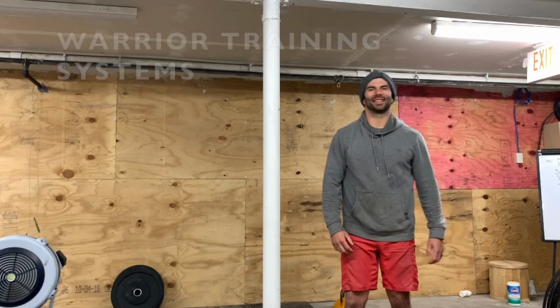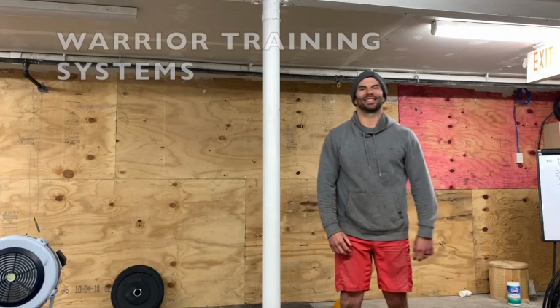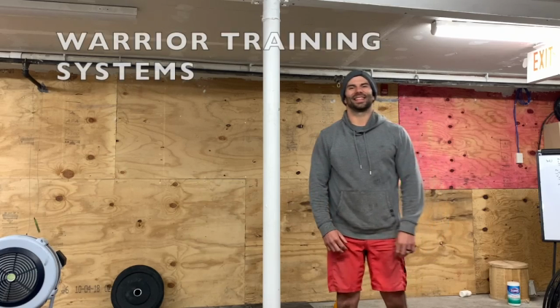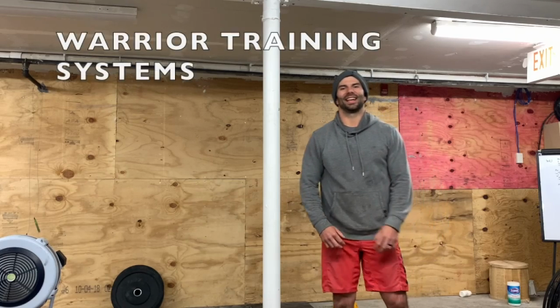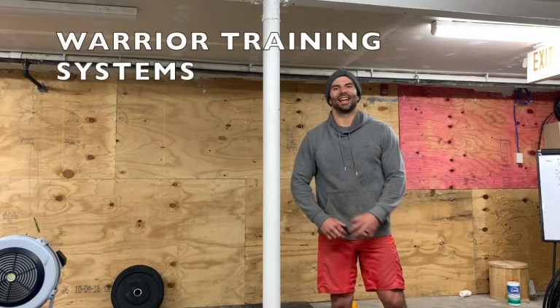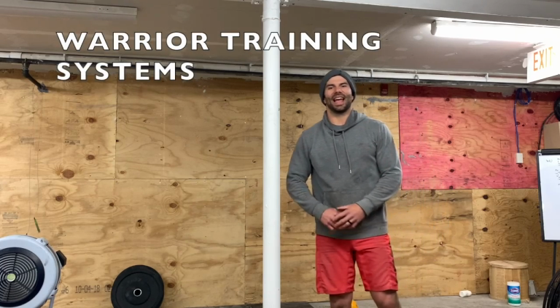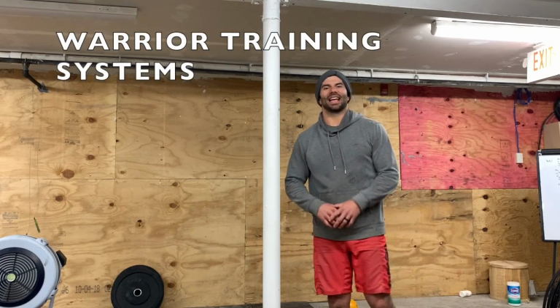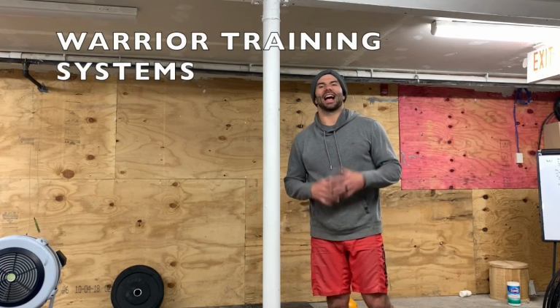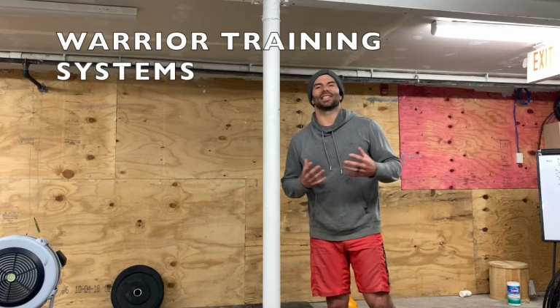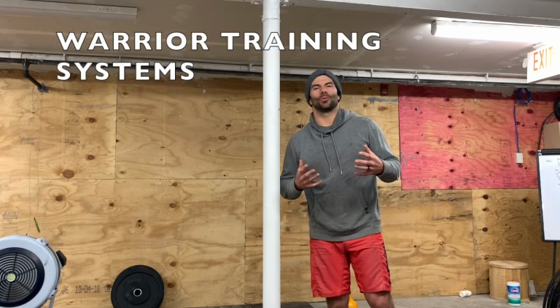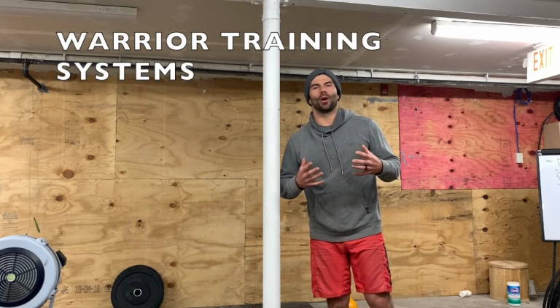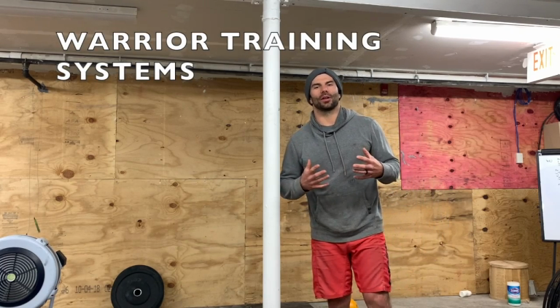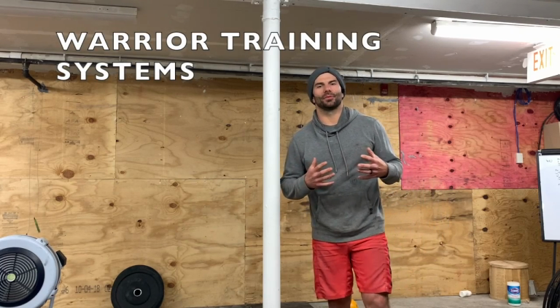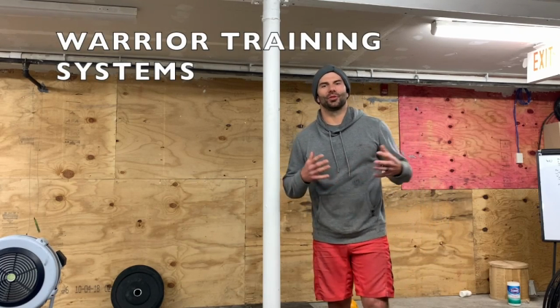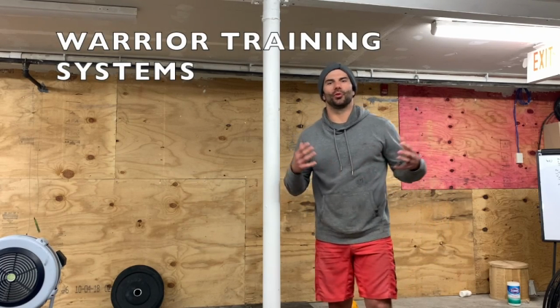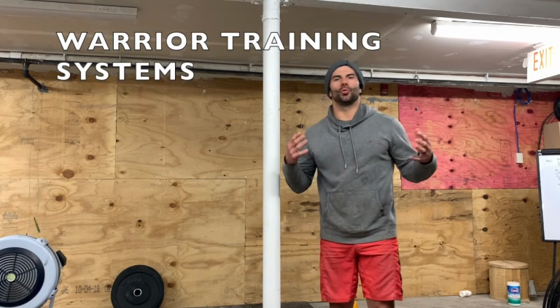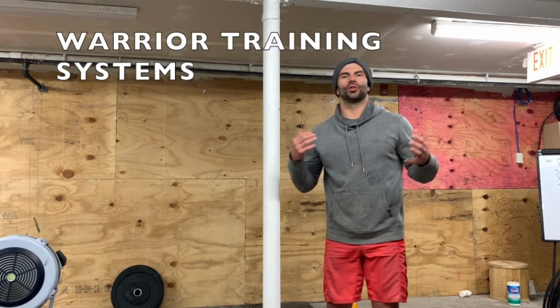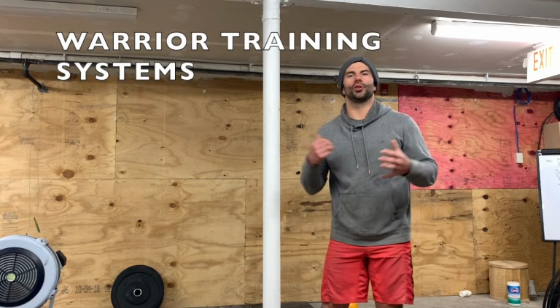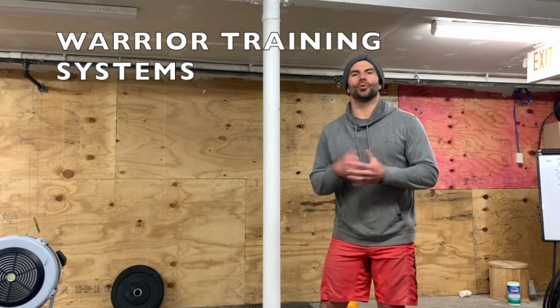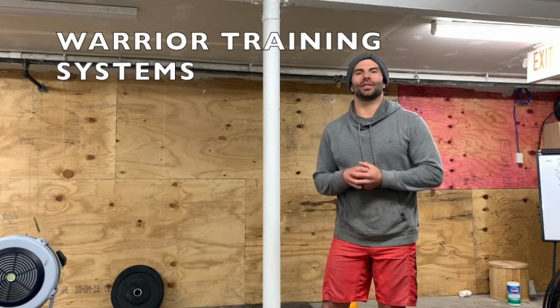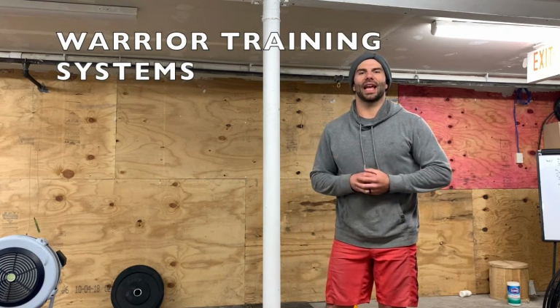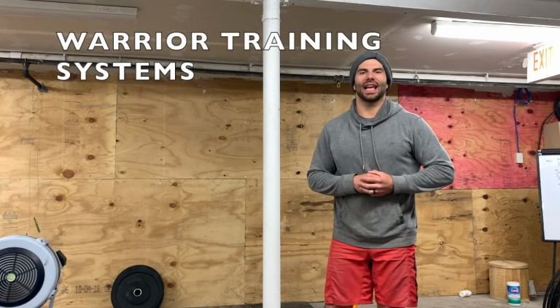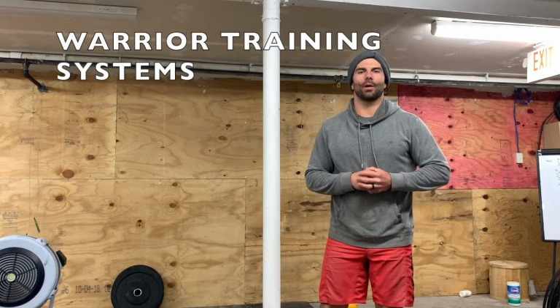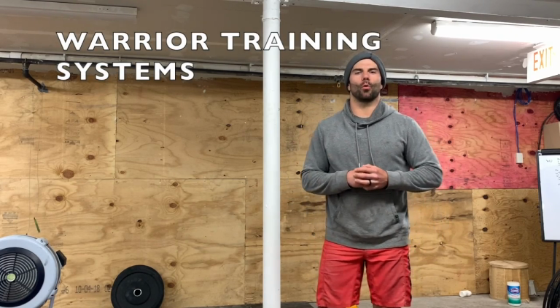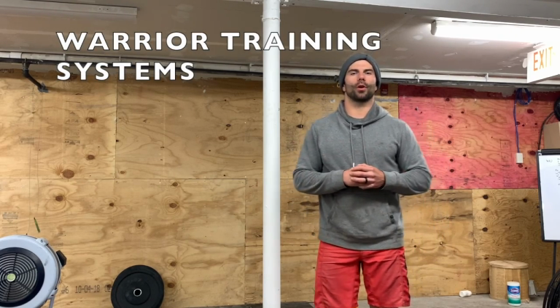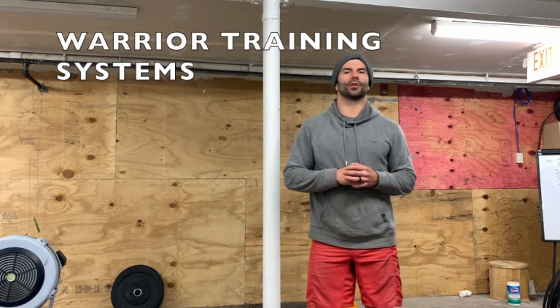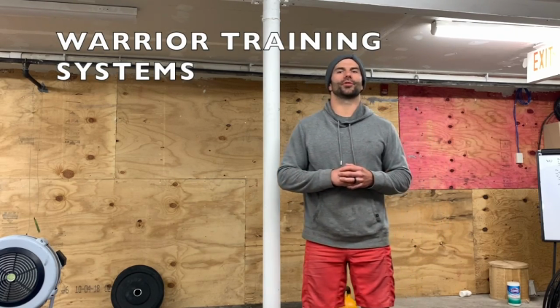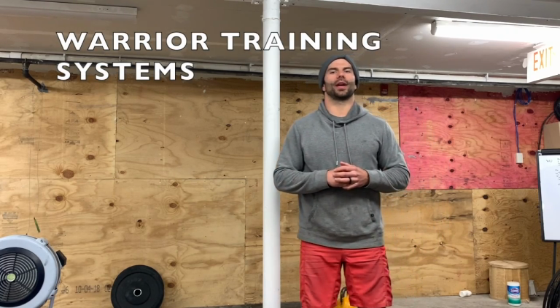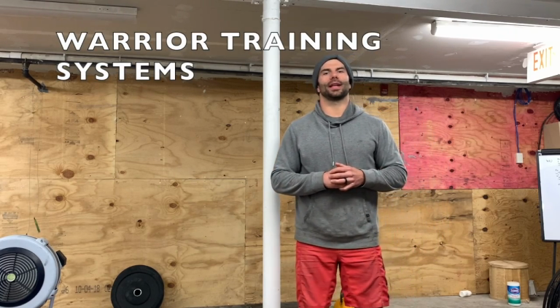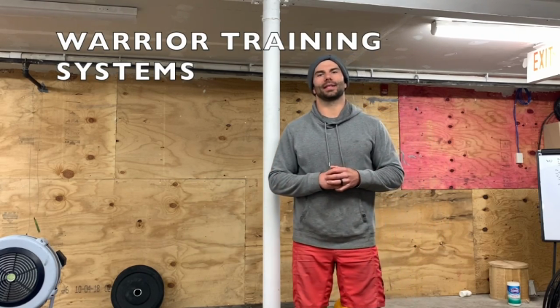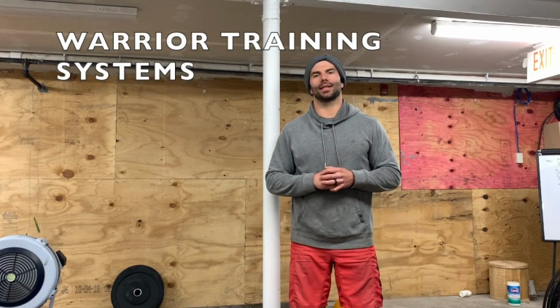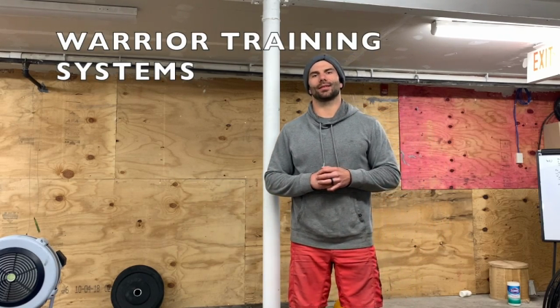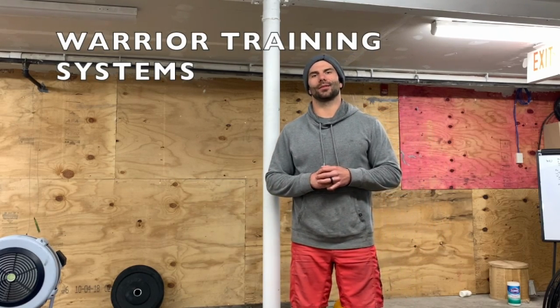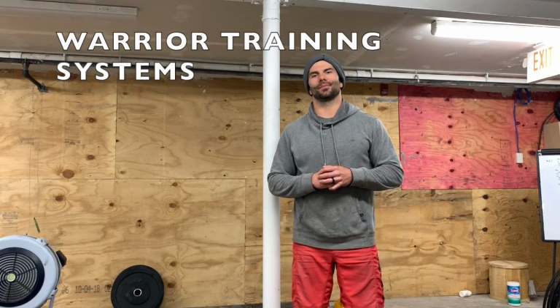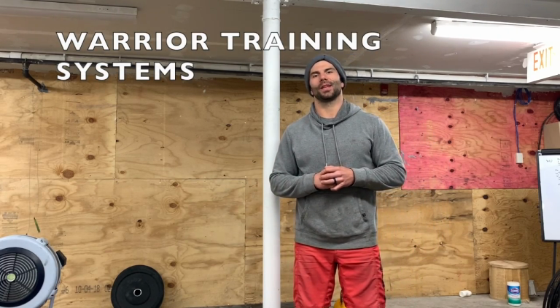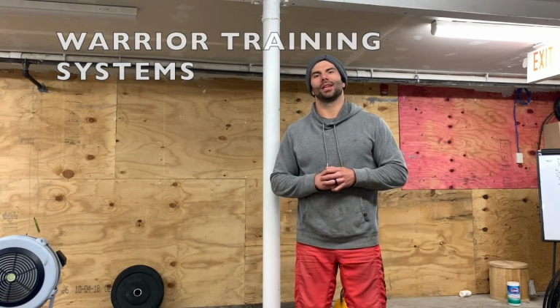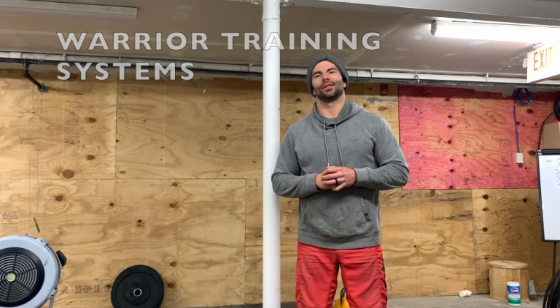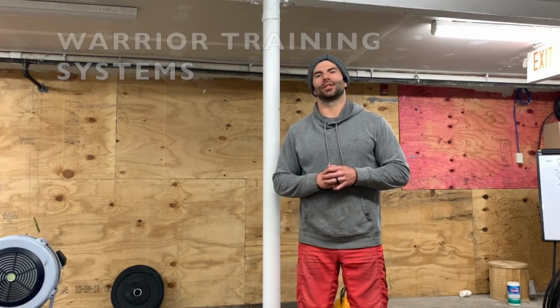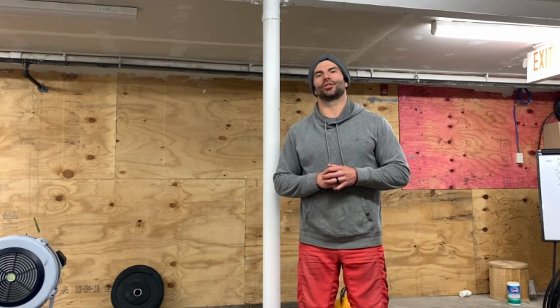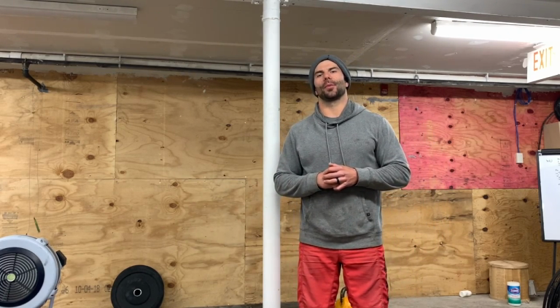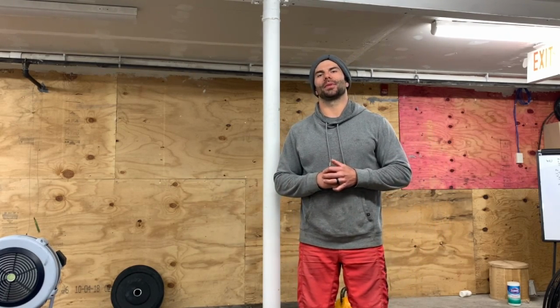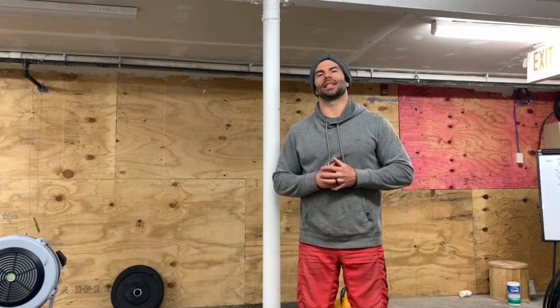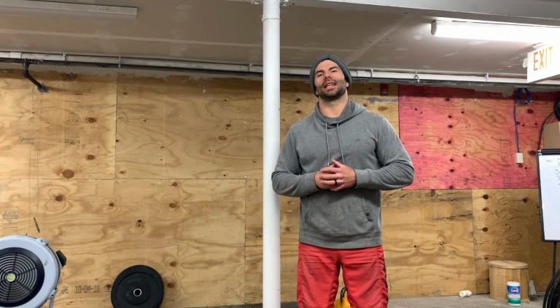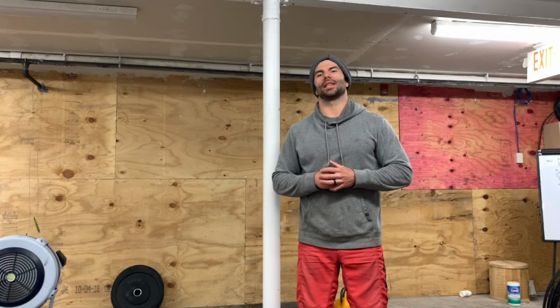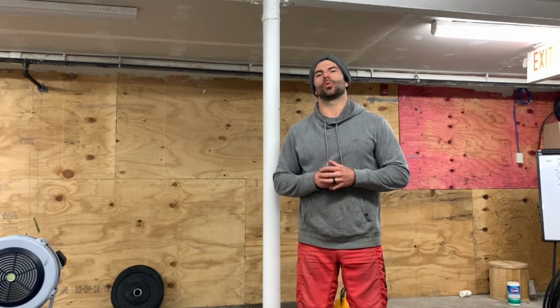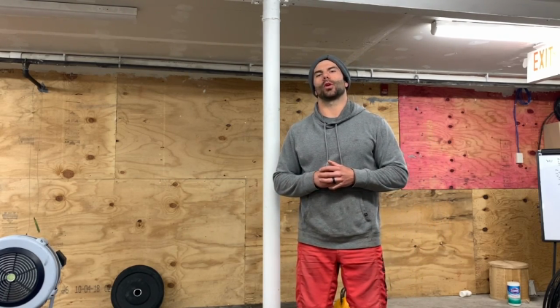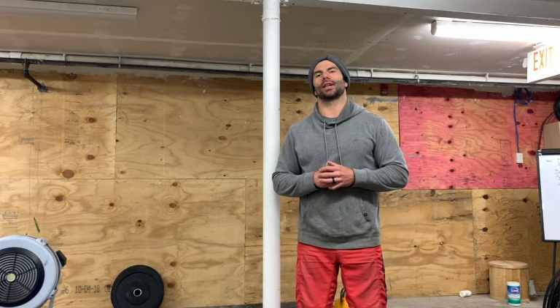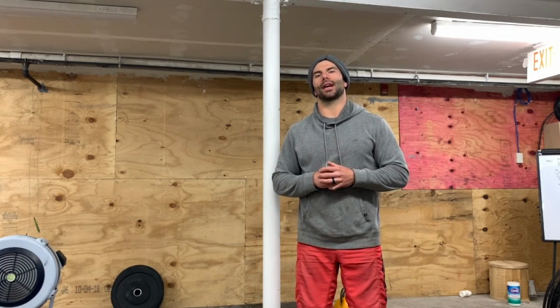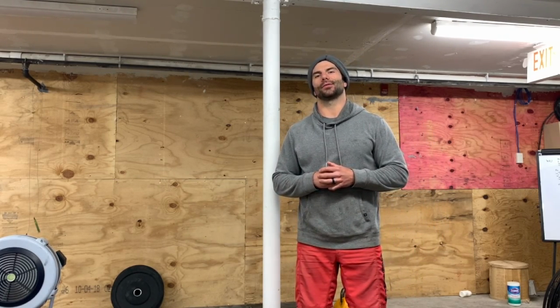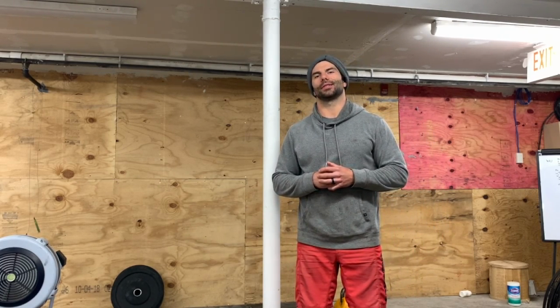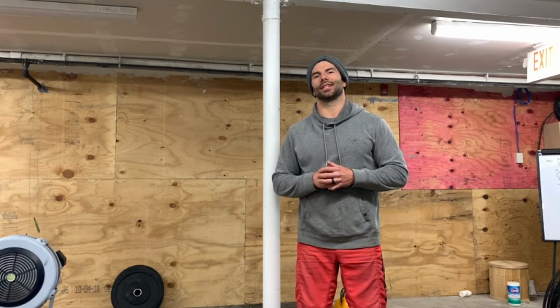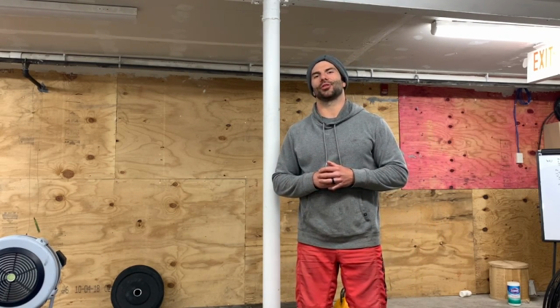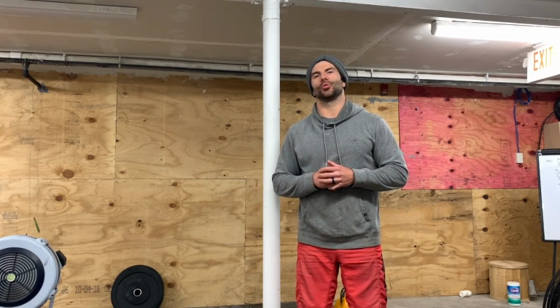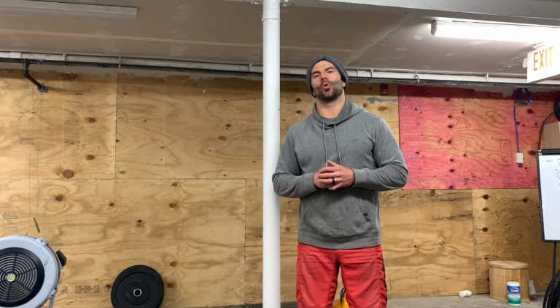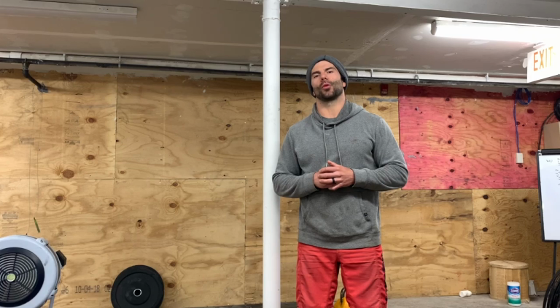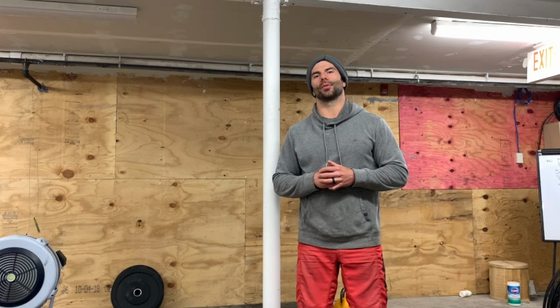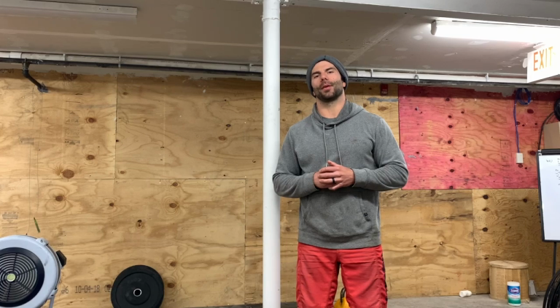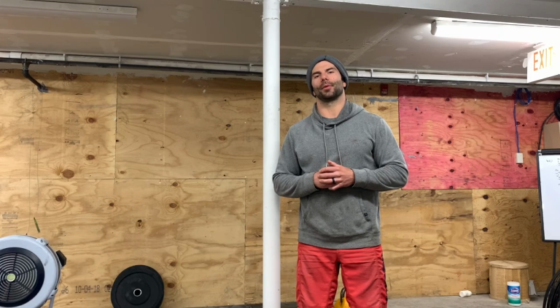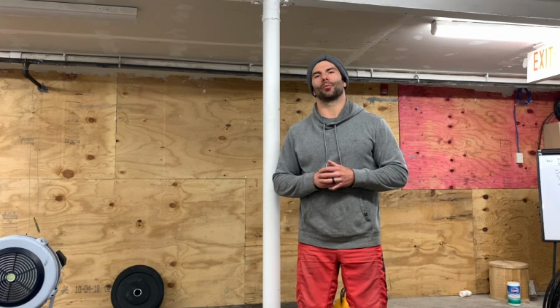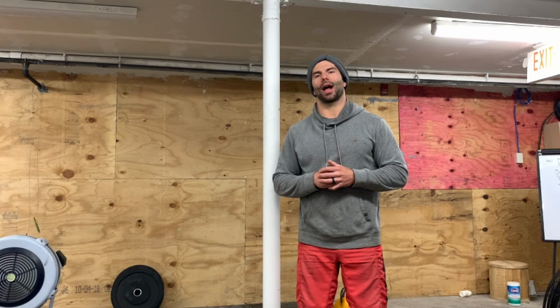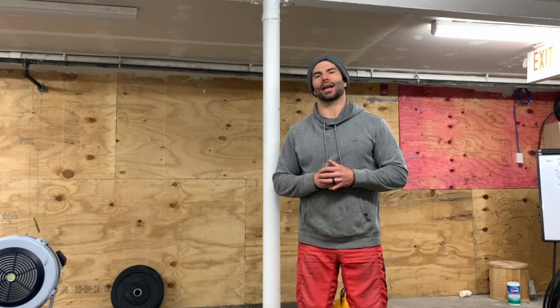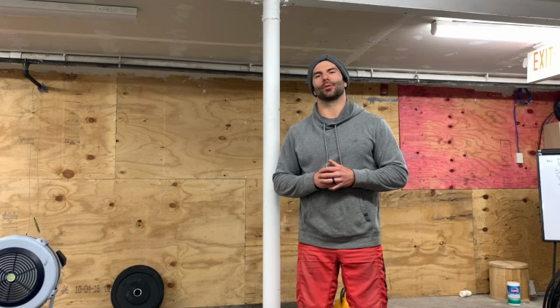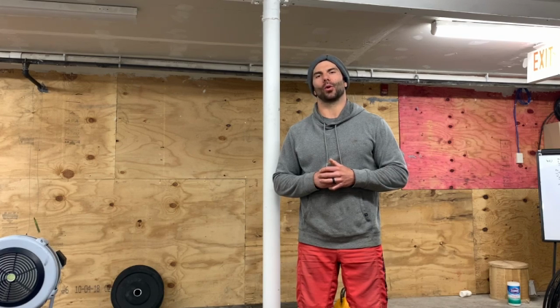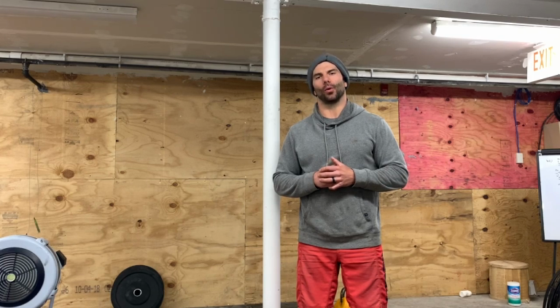Hey guys, welcome to Tuesday at Warrior Training System. Let's jump into today's workout, get you warmed up and rock and roll.